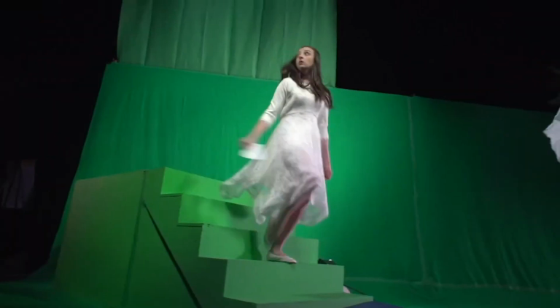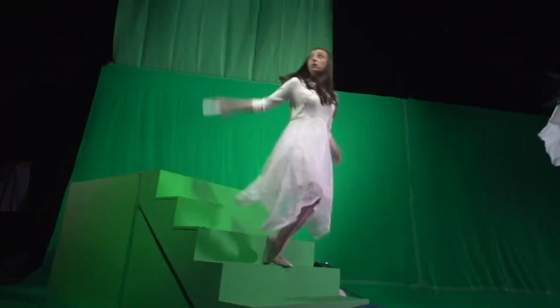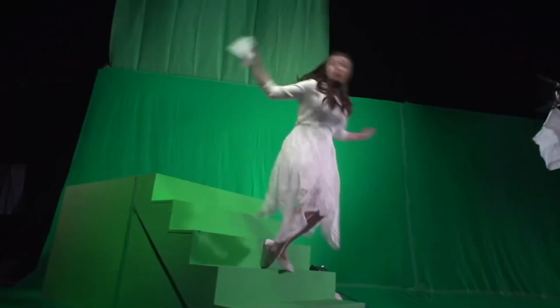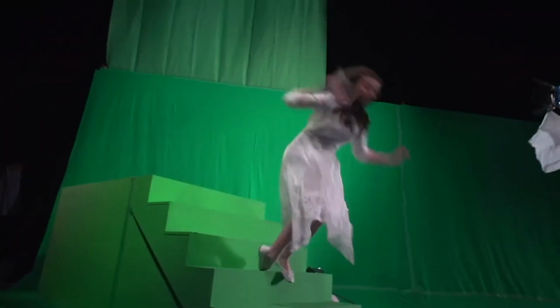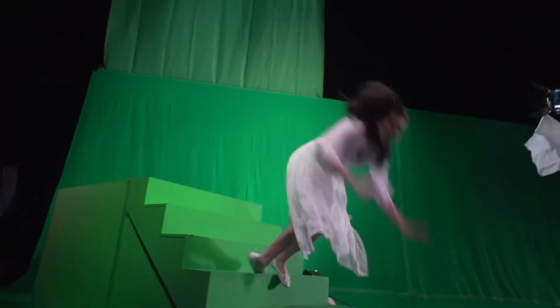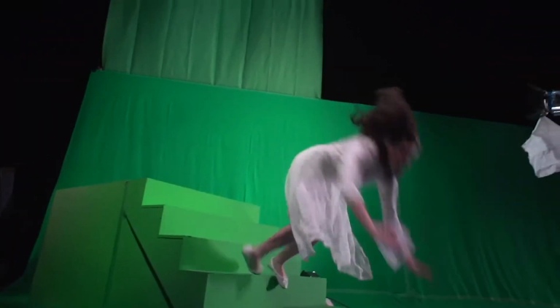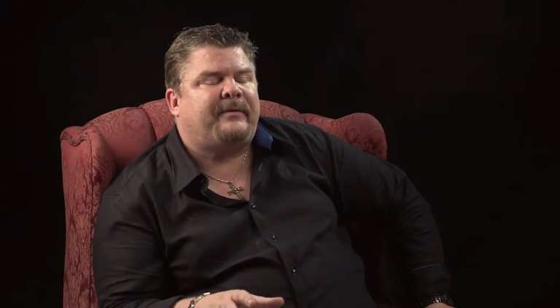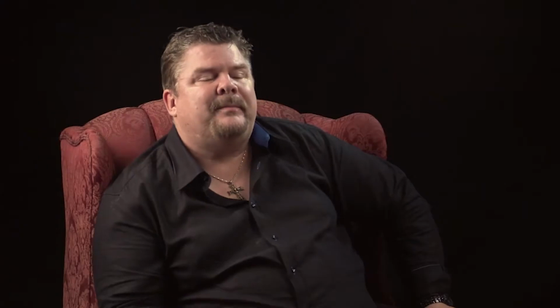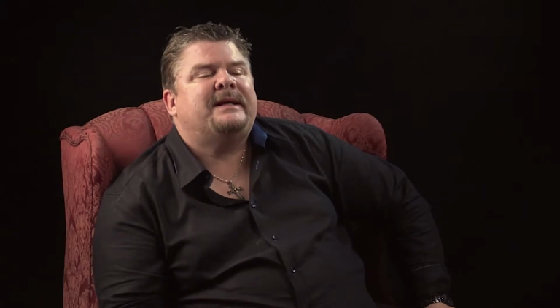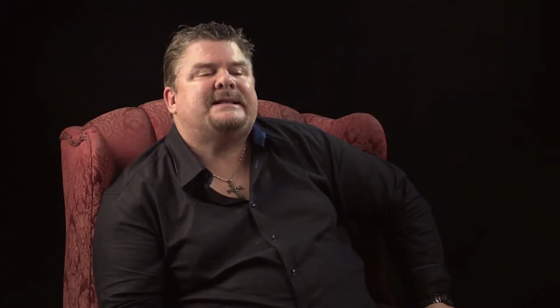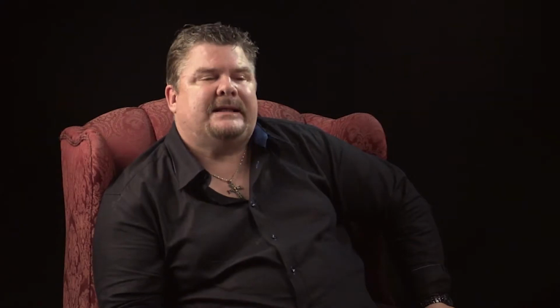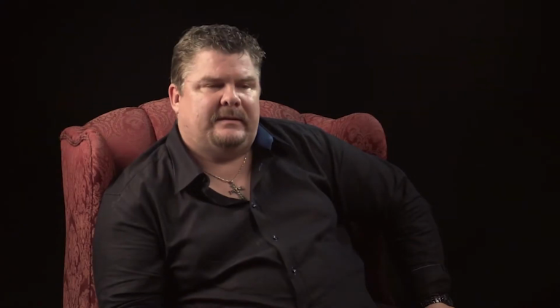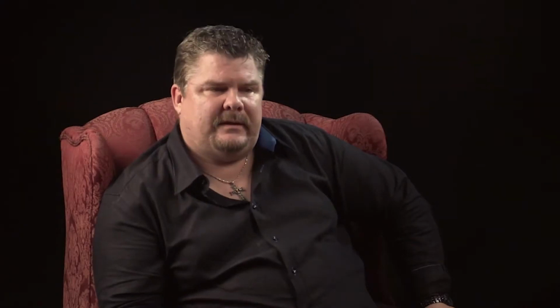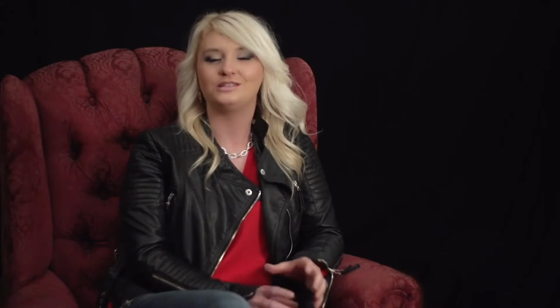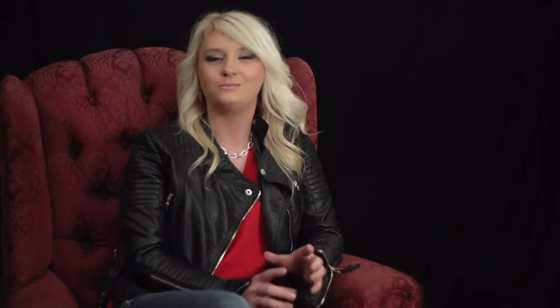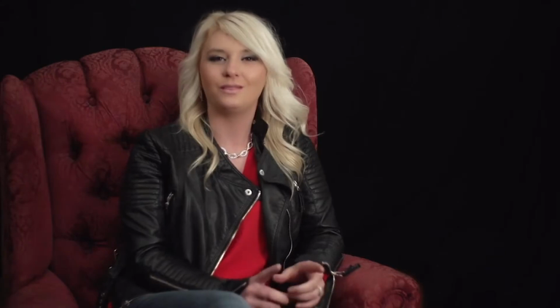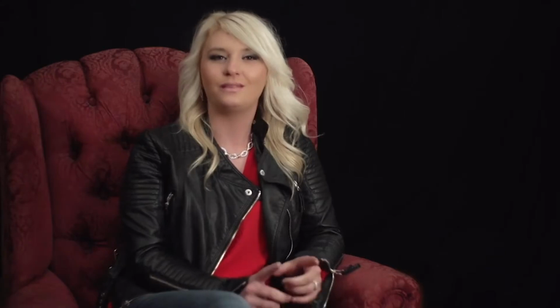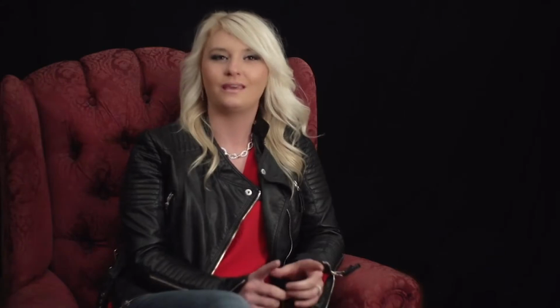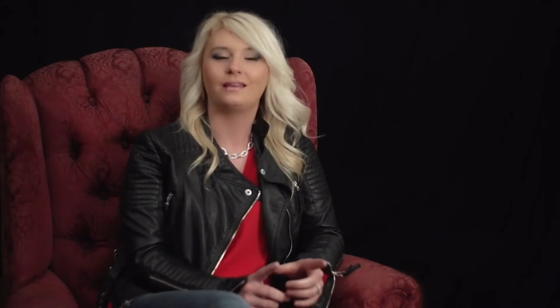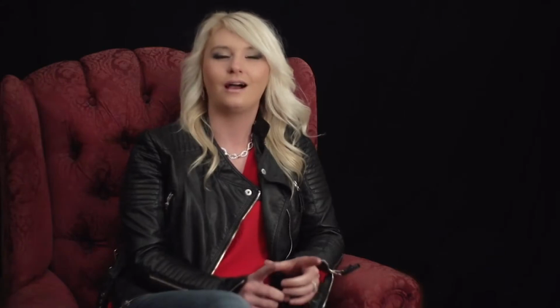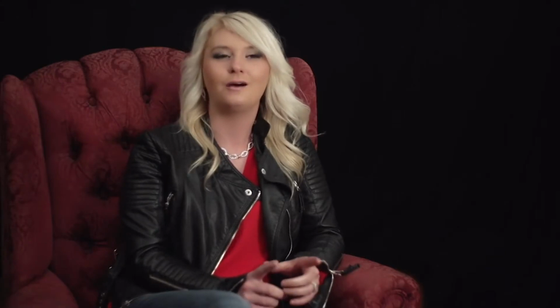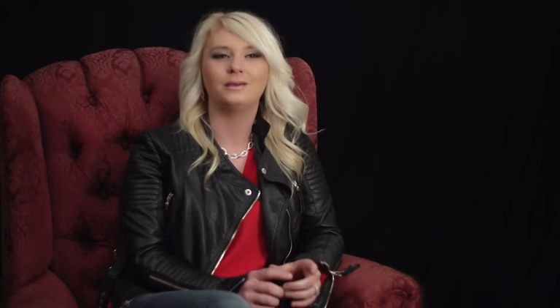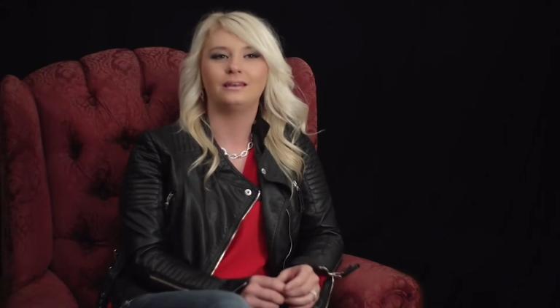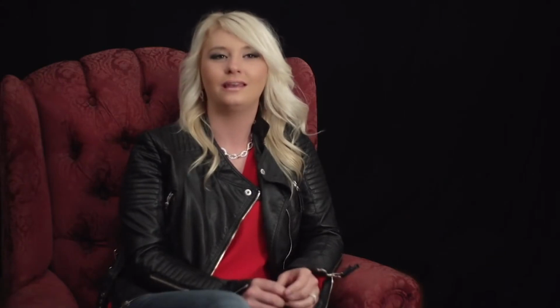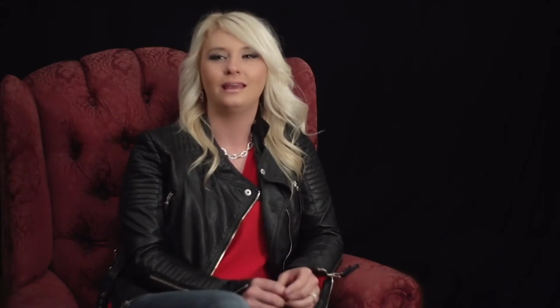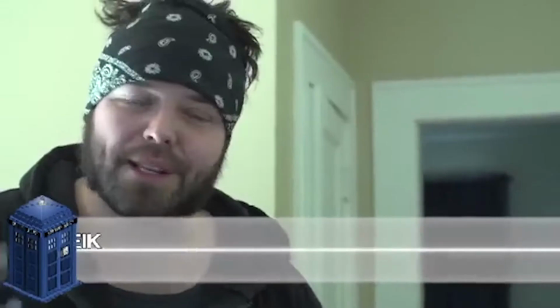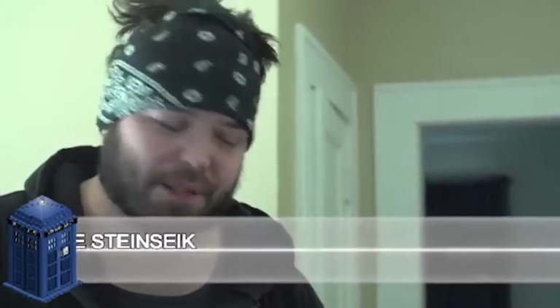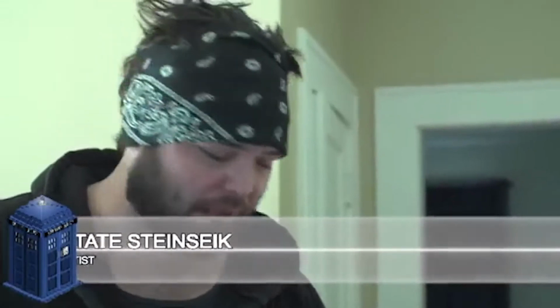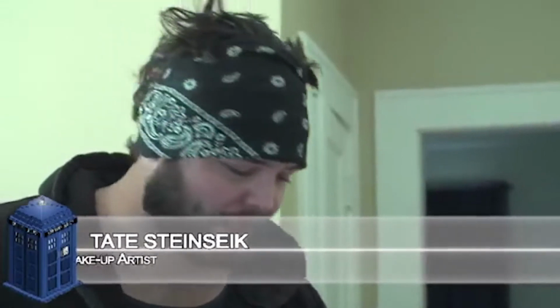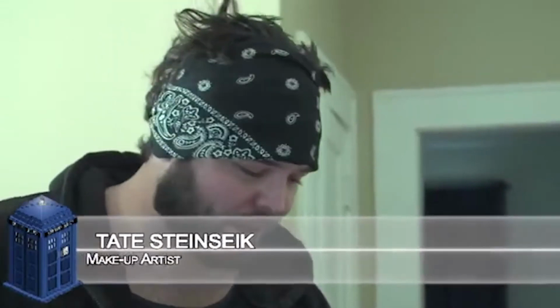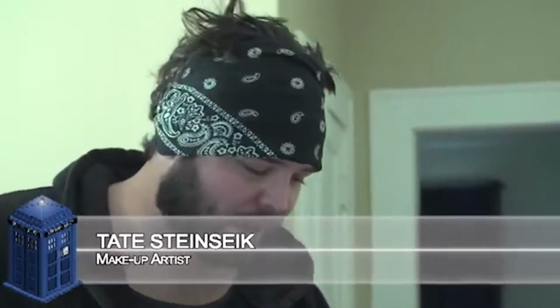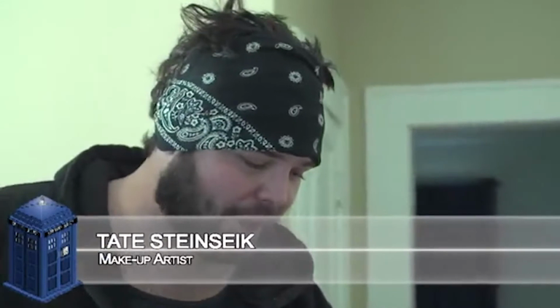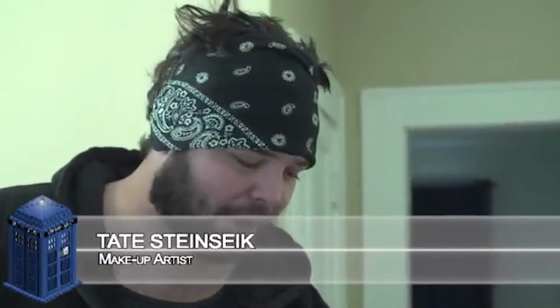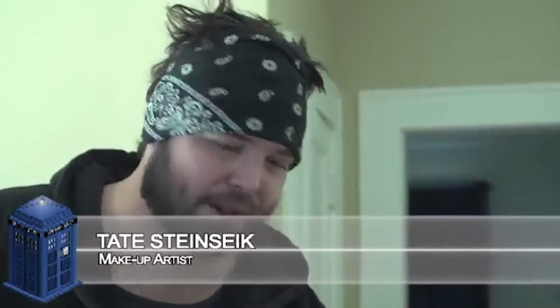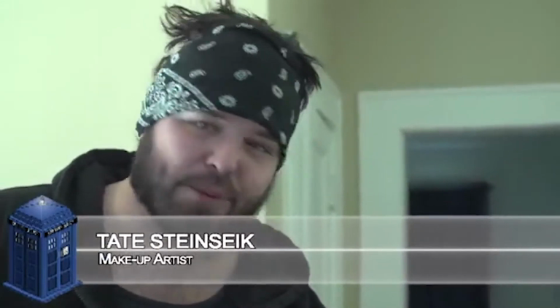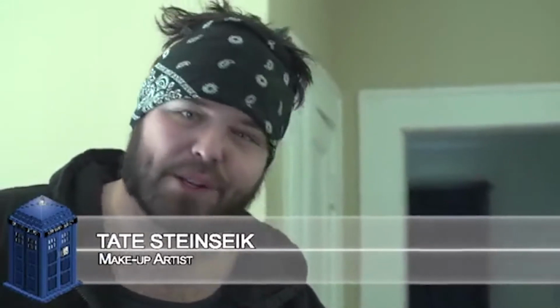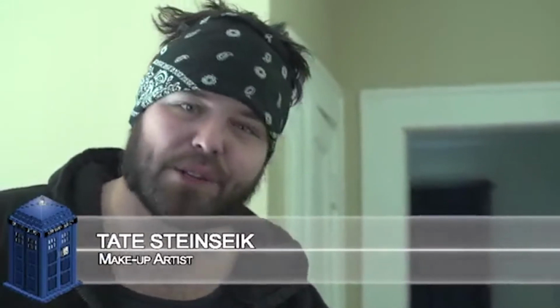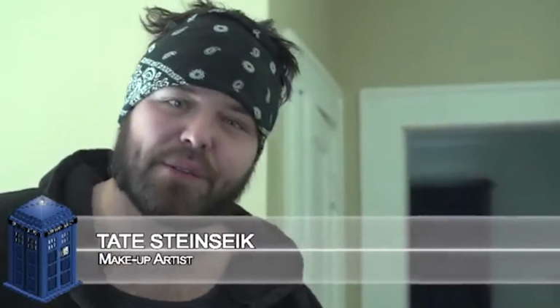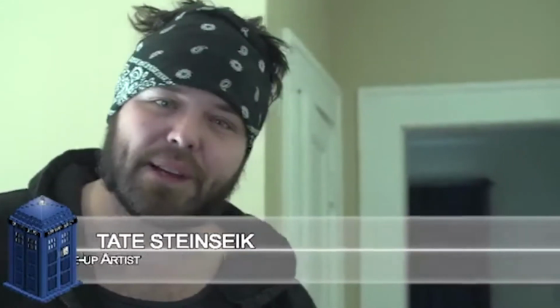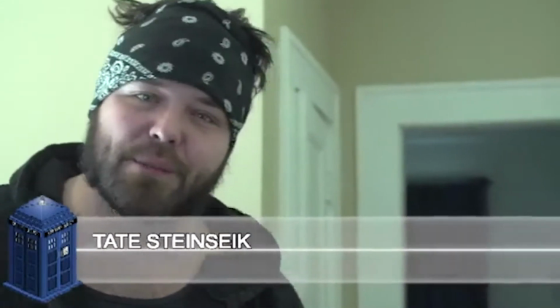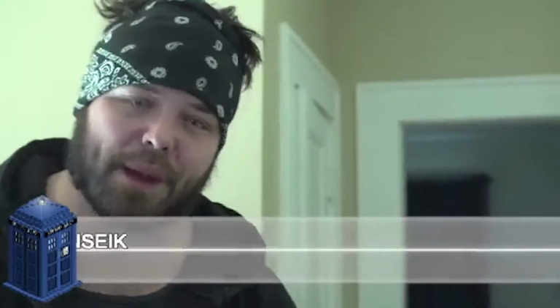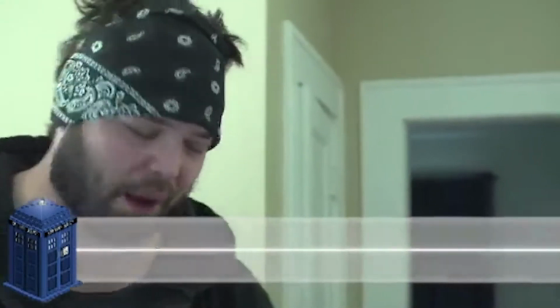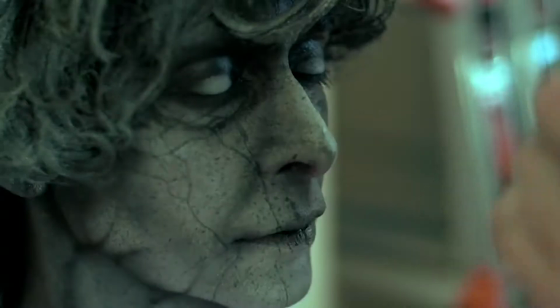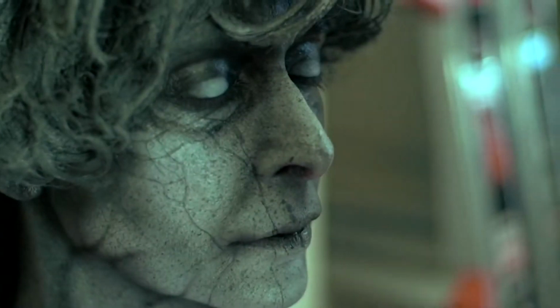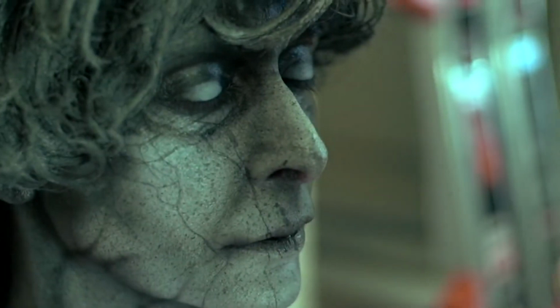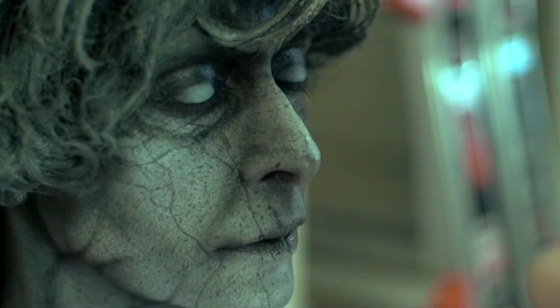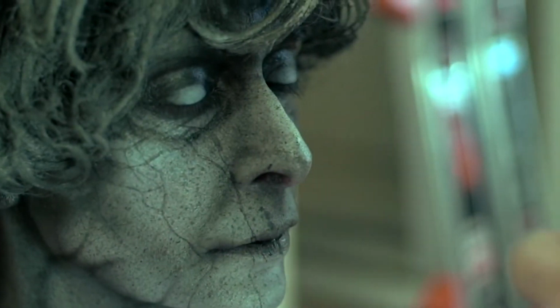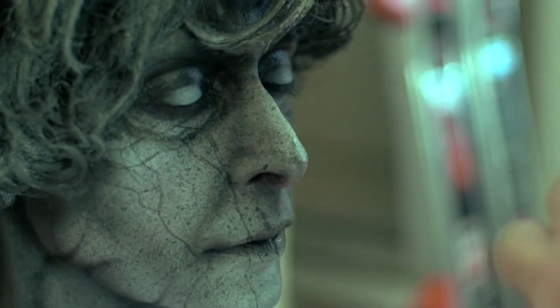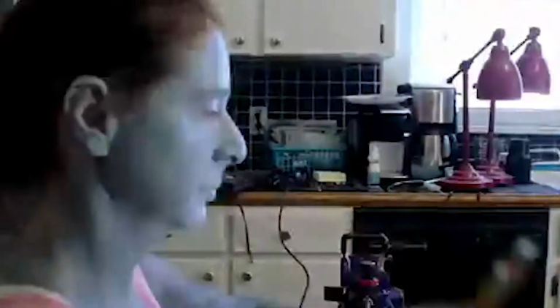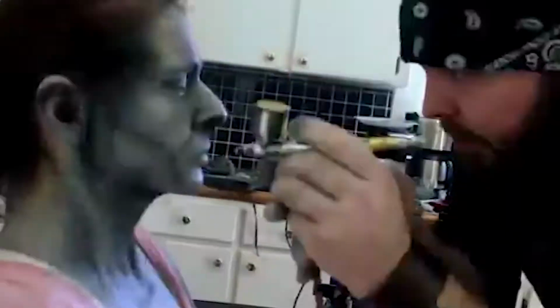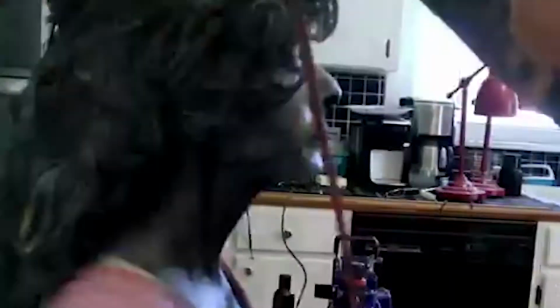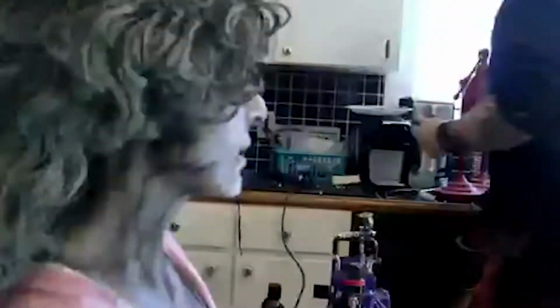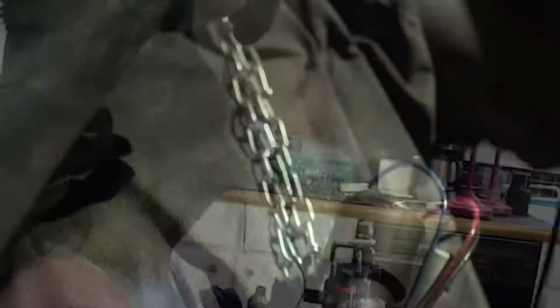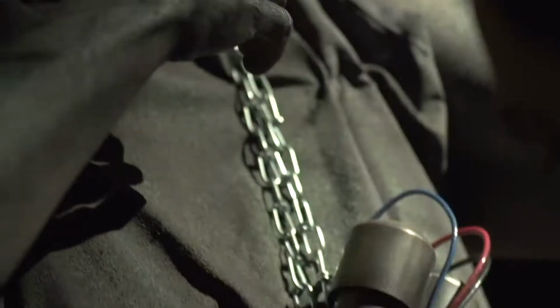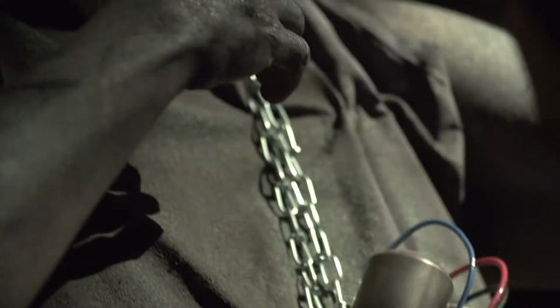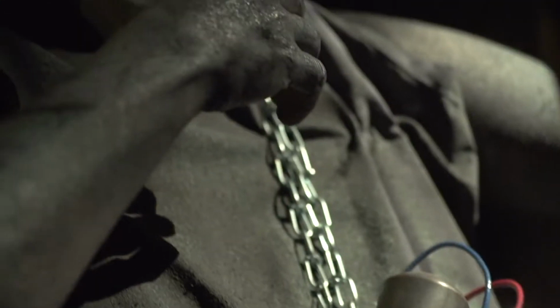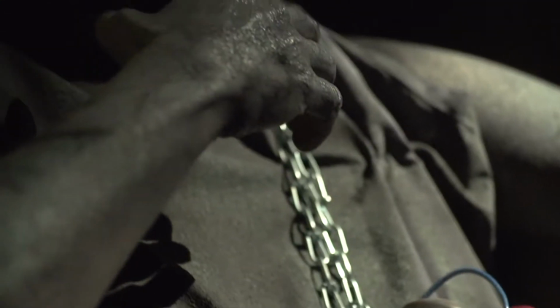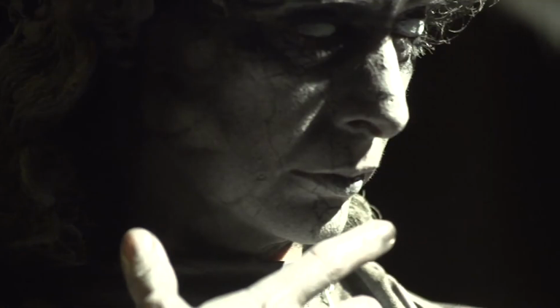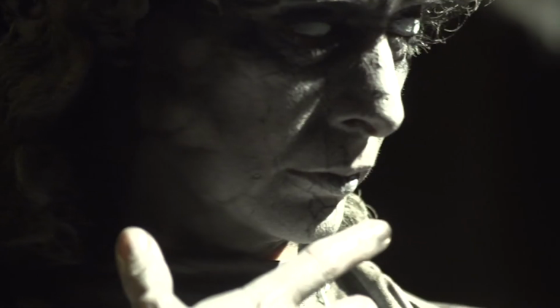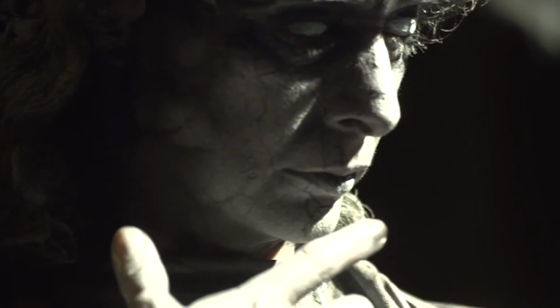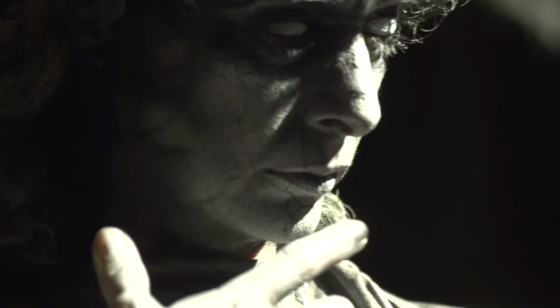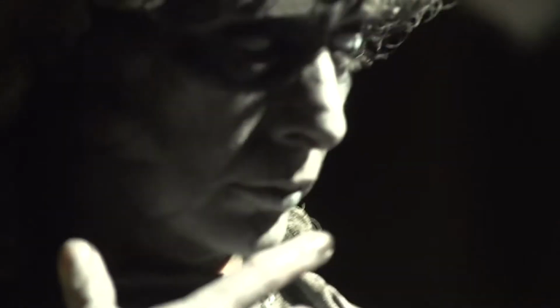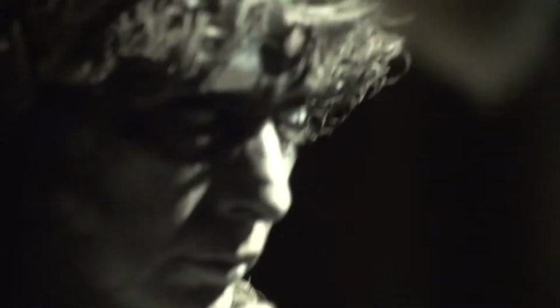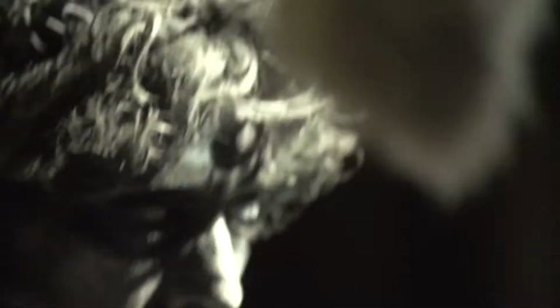We knew there was something missing. We have this one thing in common. I'm Tate Steinsick, I'm a special effects makeup artist. And we're gonna get started with the airbrush details.